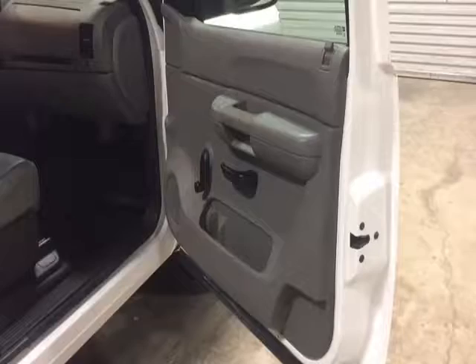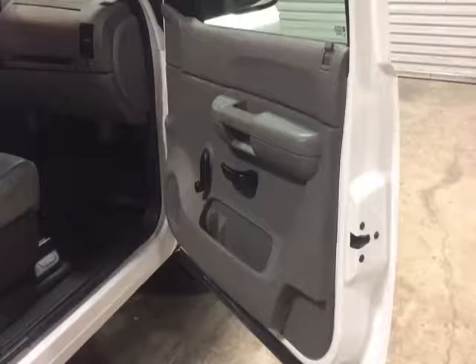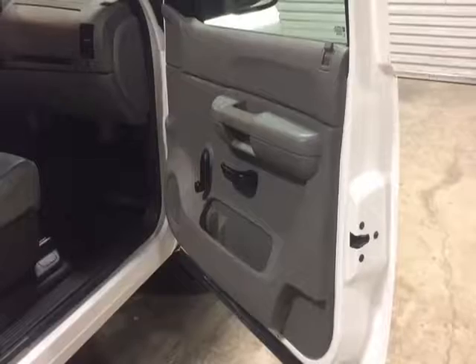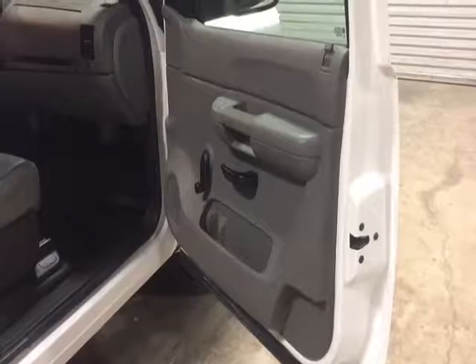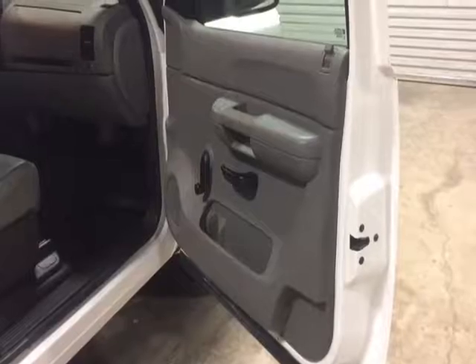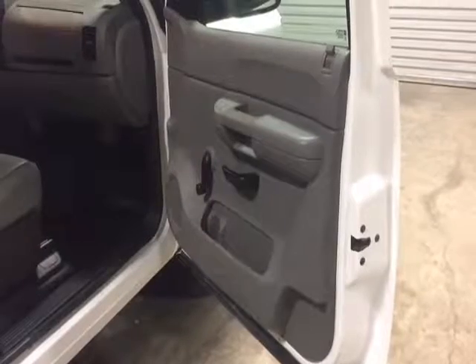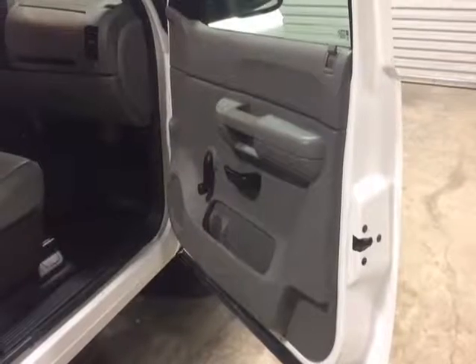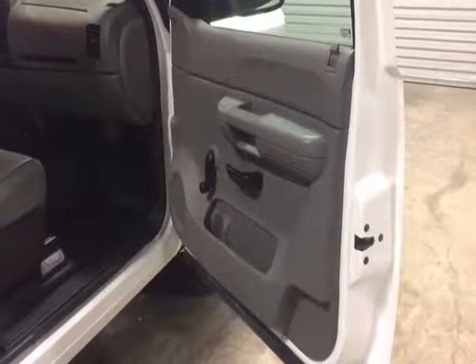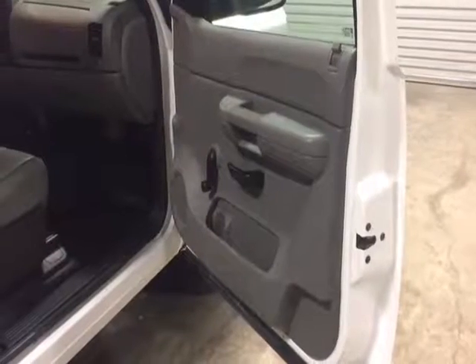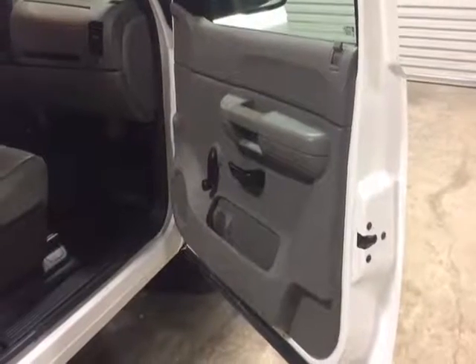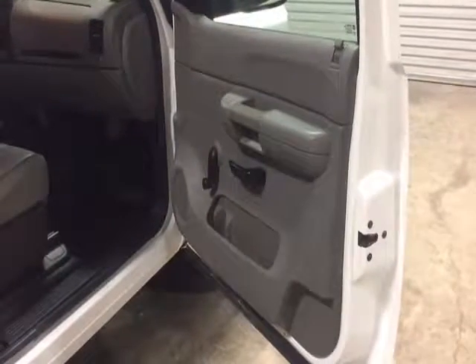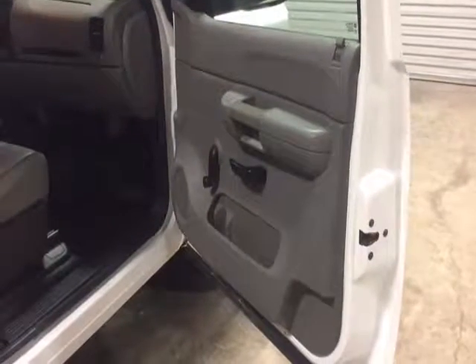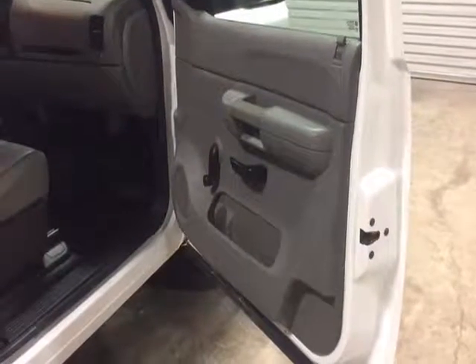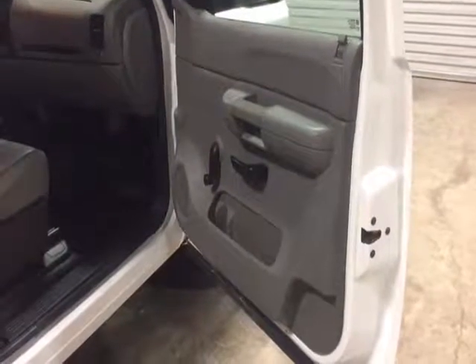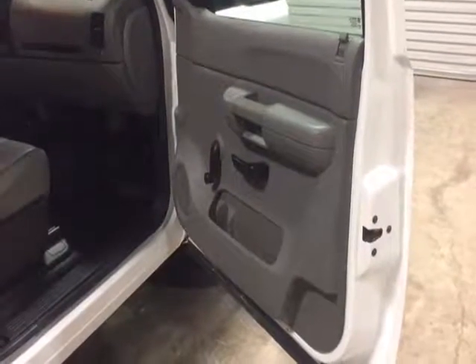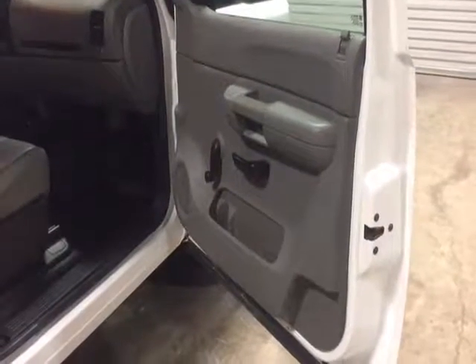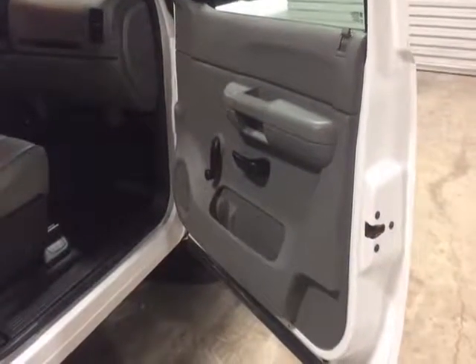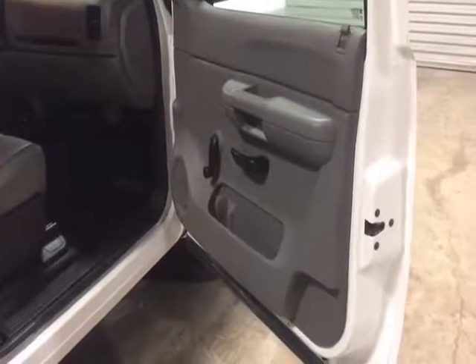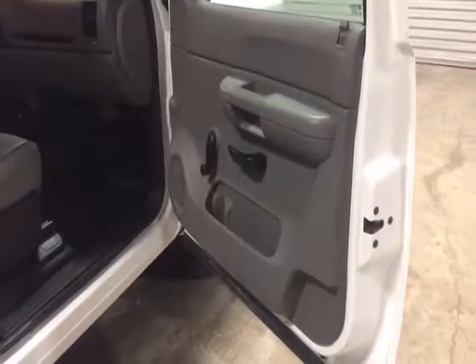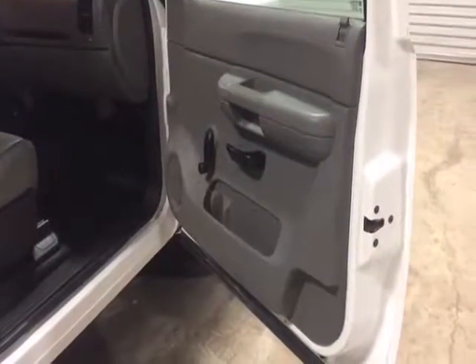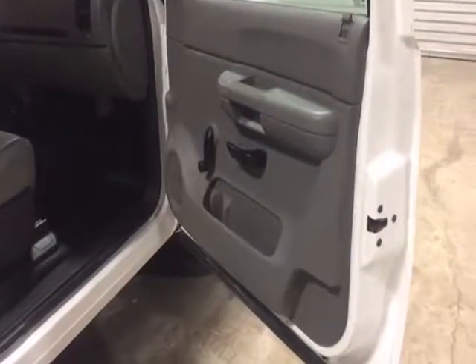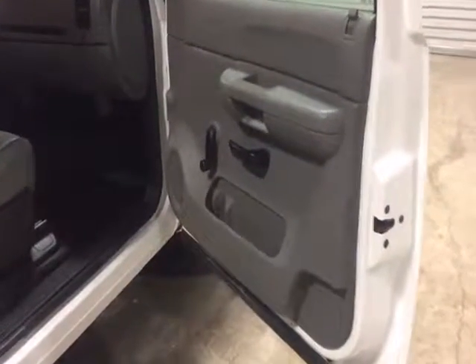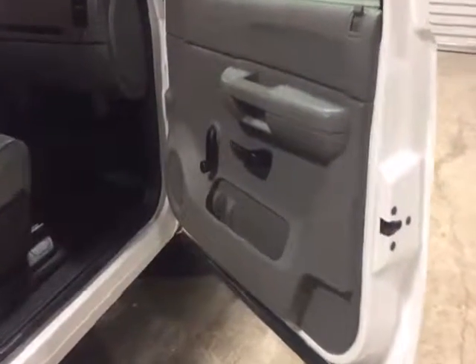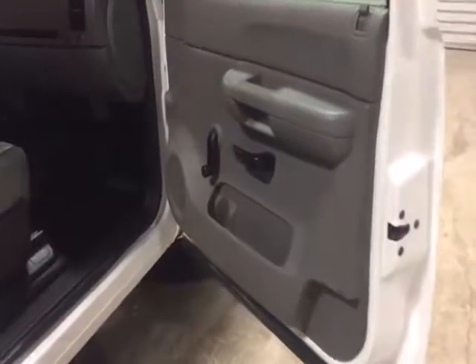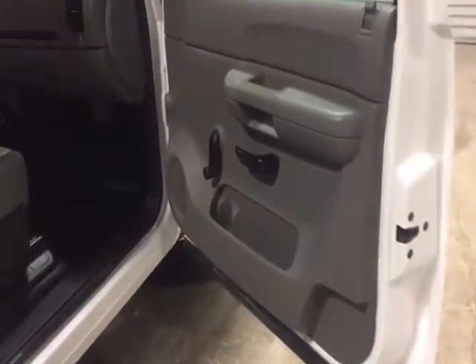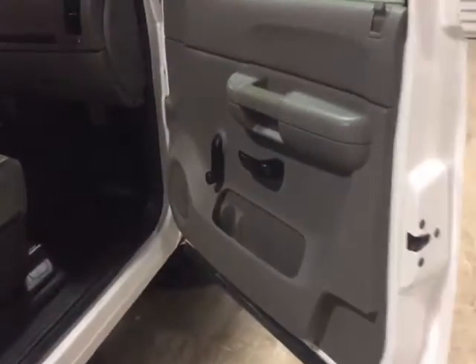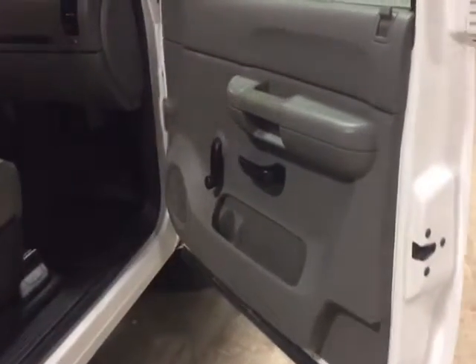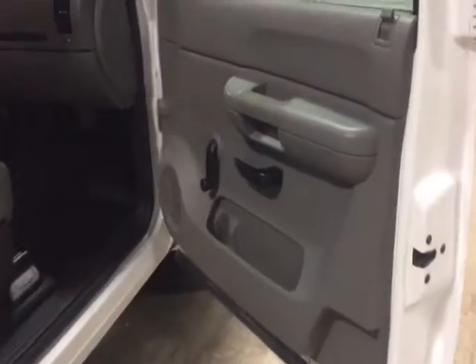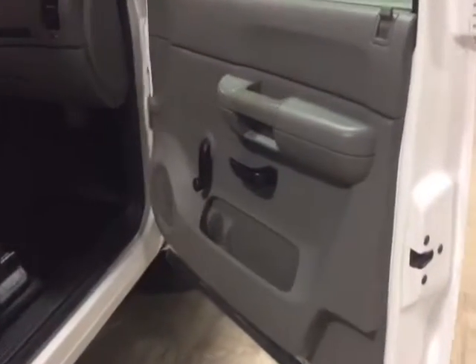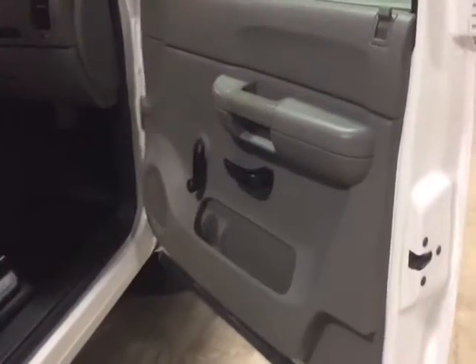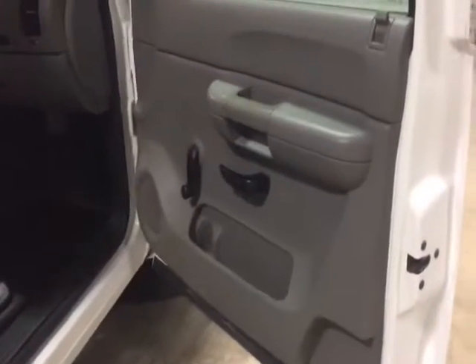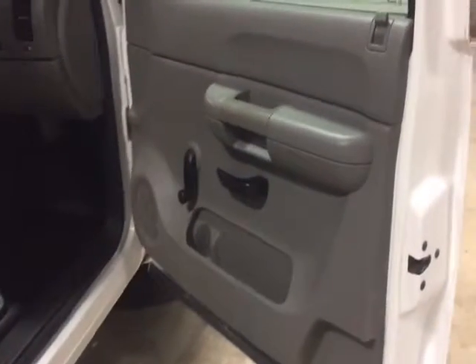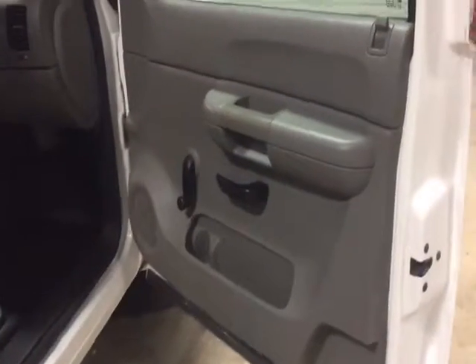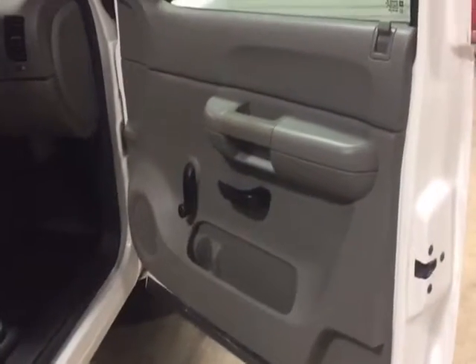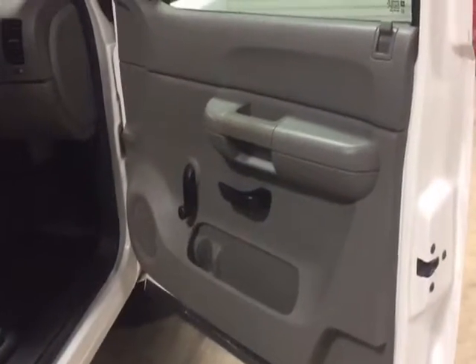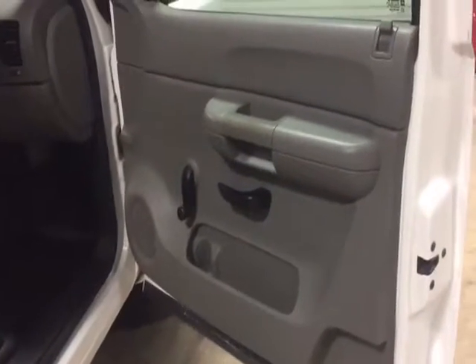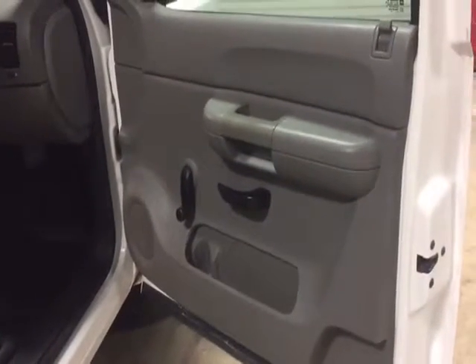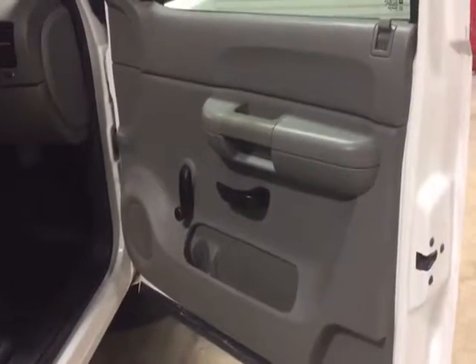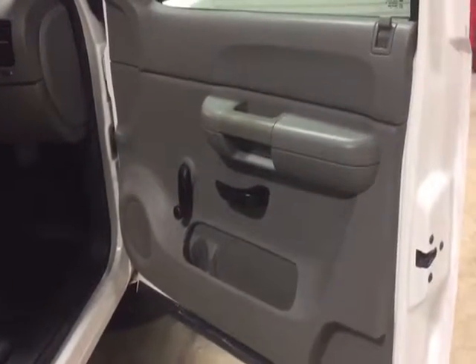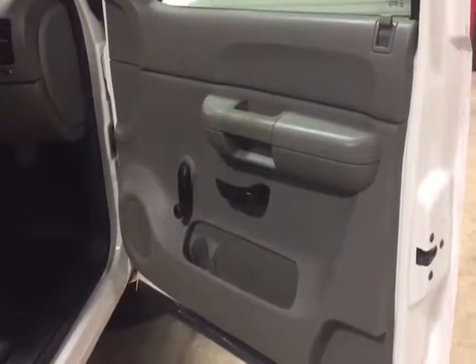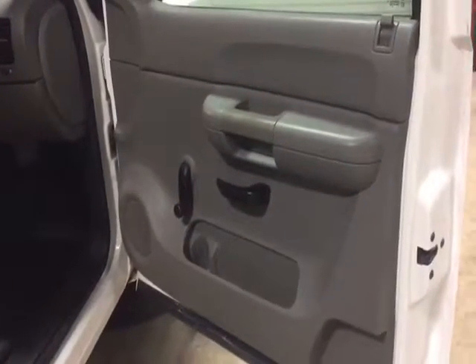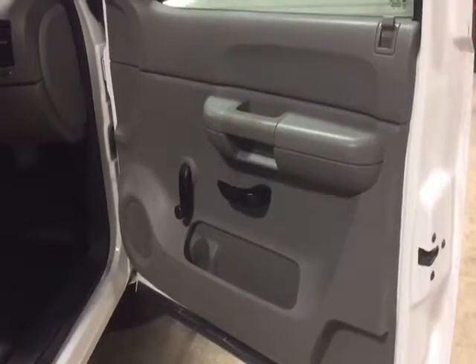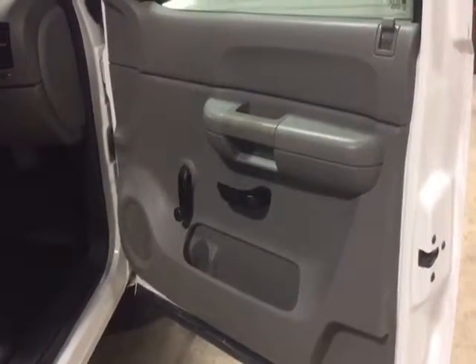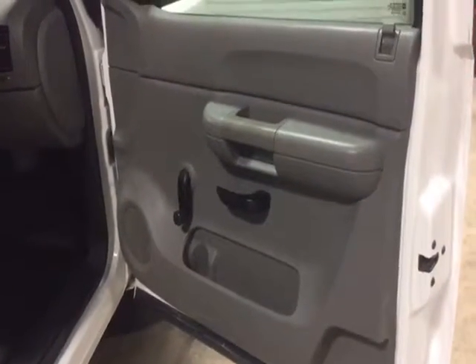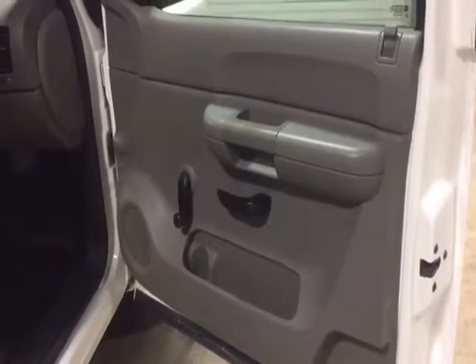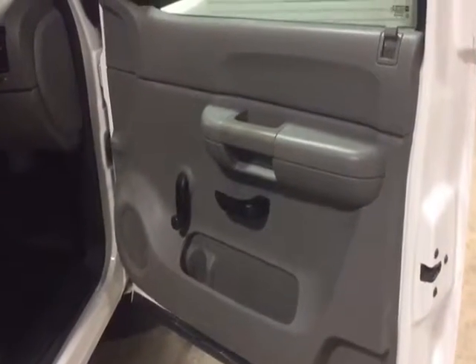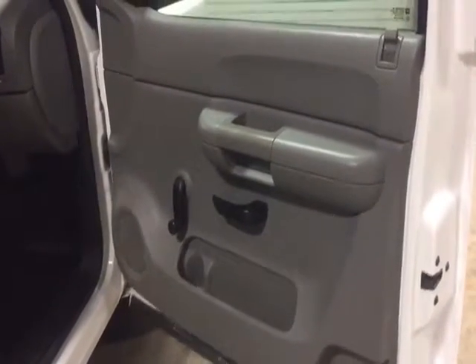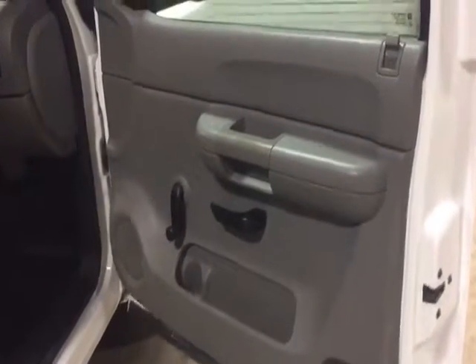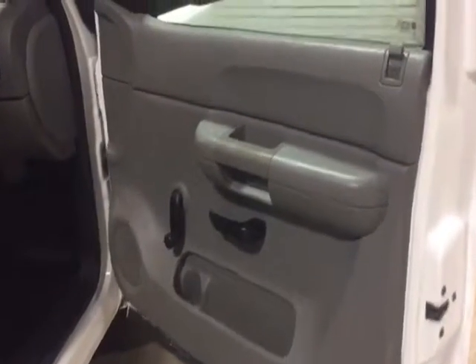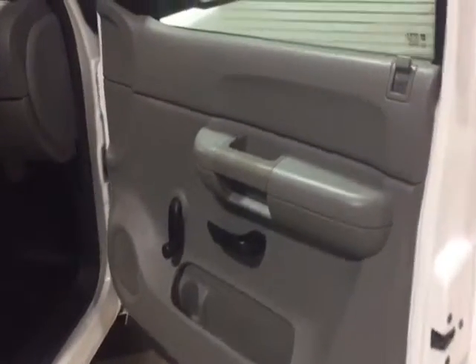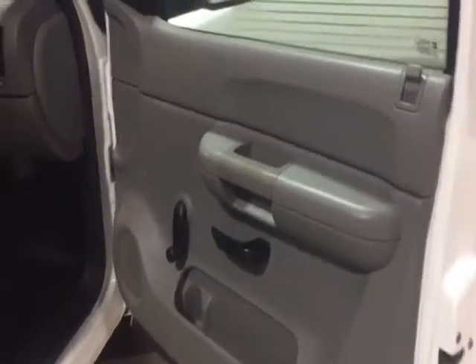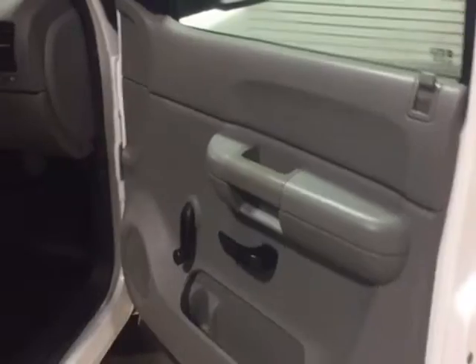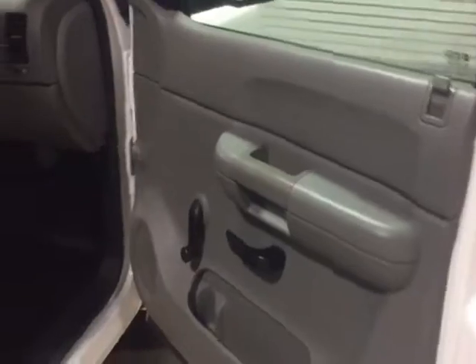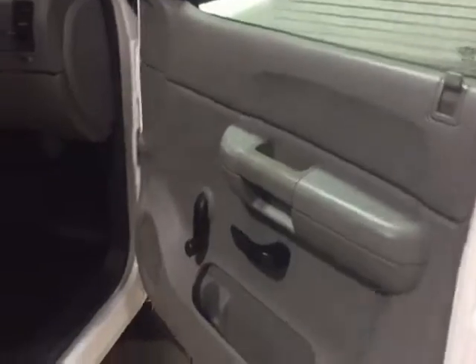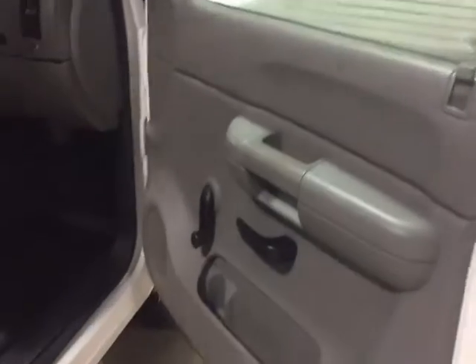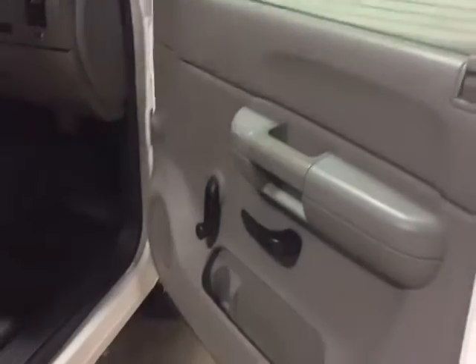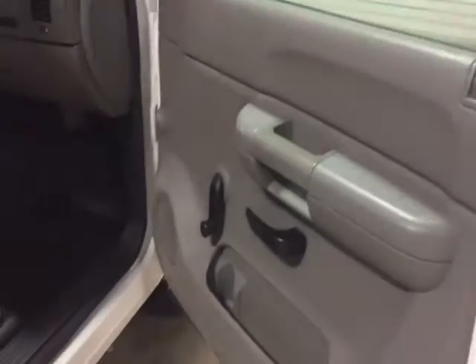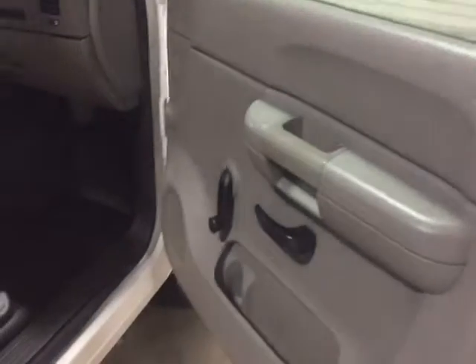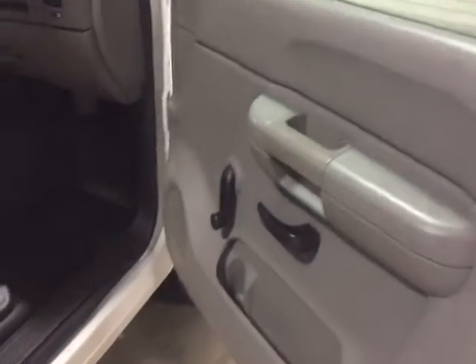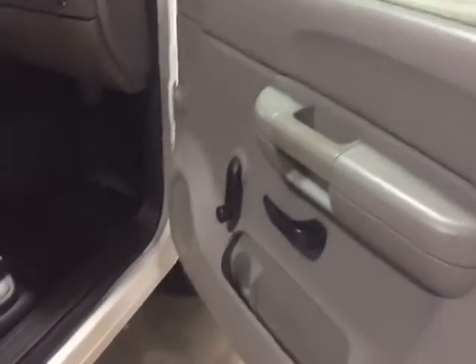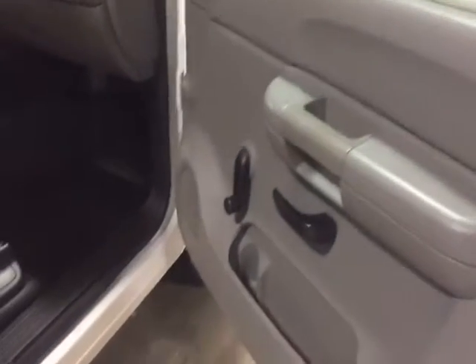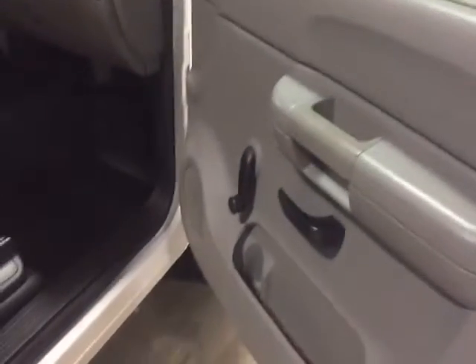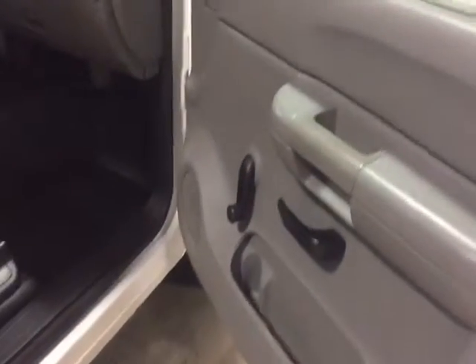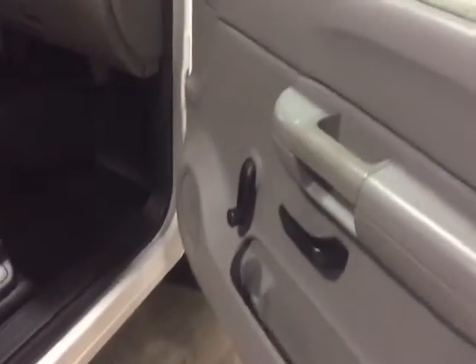Ladies and gentlemen, here's the passenger door panel — same way, pretty clean door panel, not all beat up or broke up, not all filthy and dirty like you see on some of them company trucks.